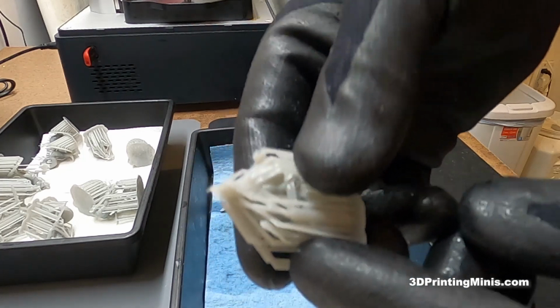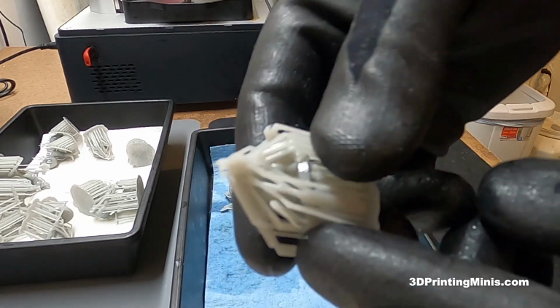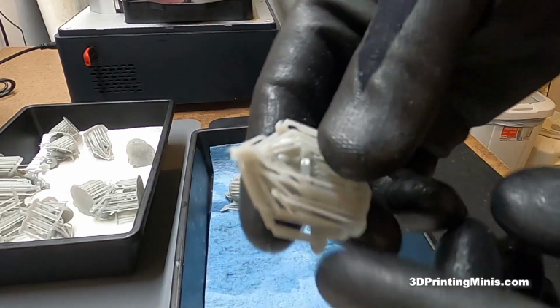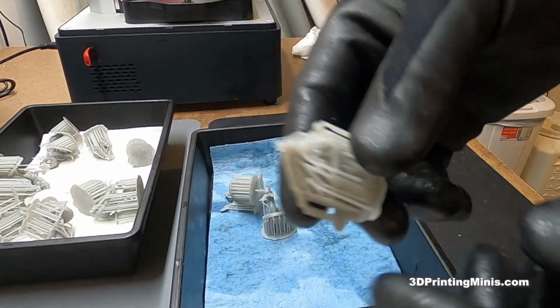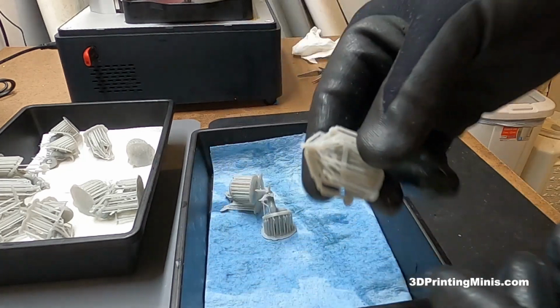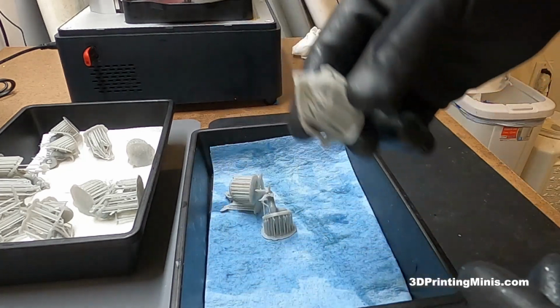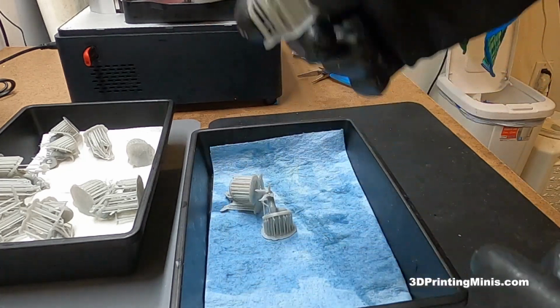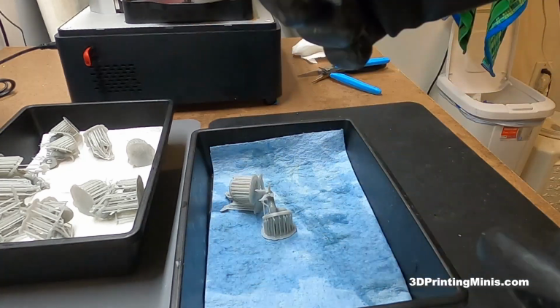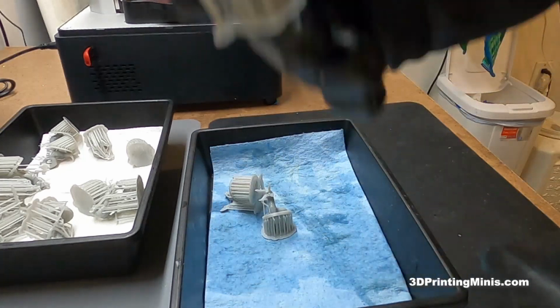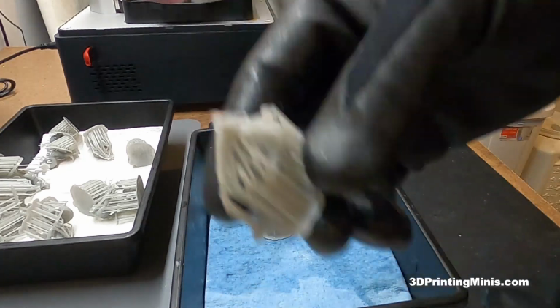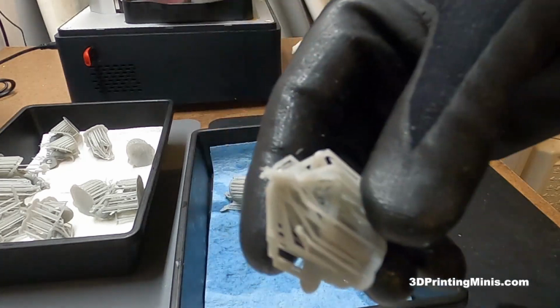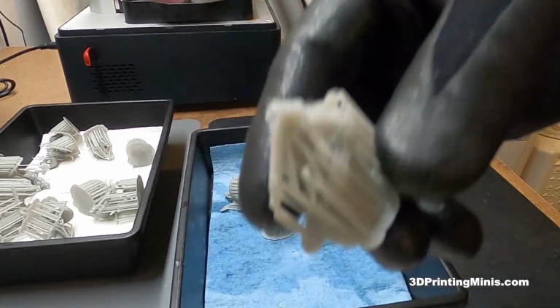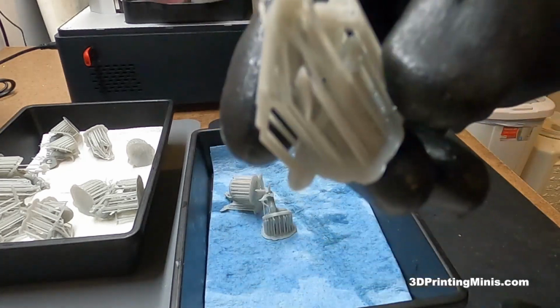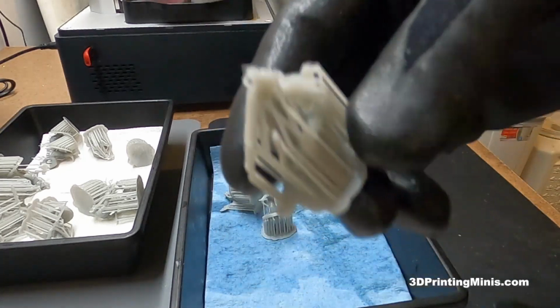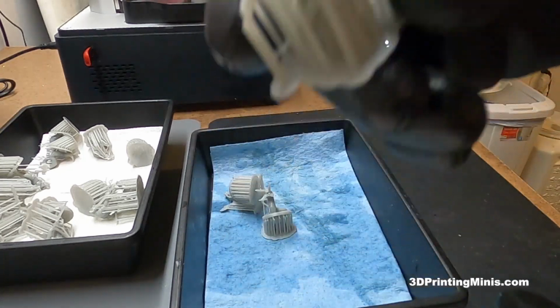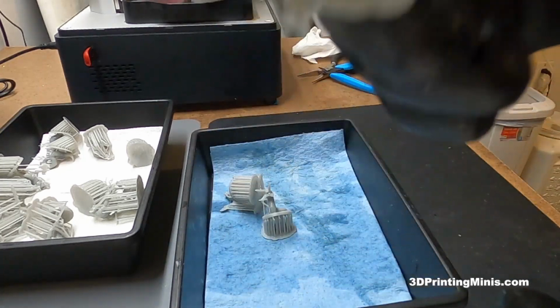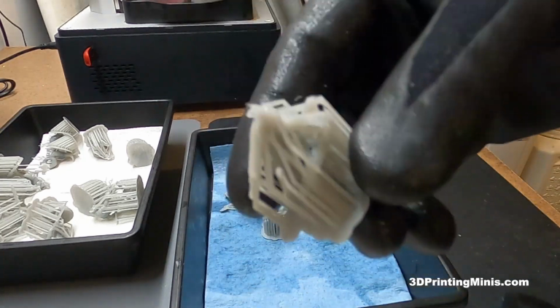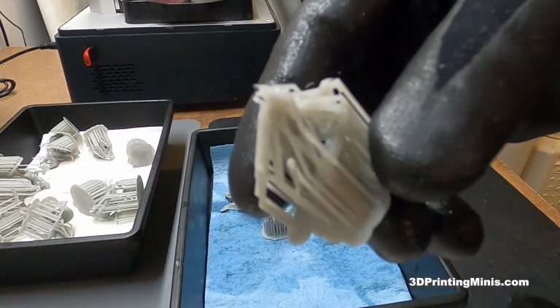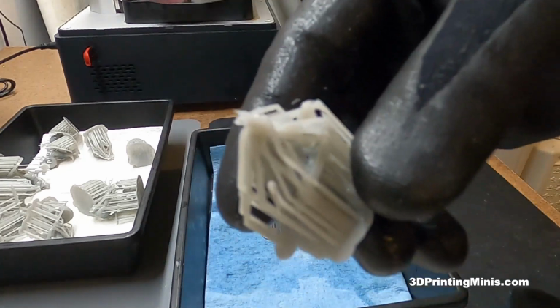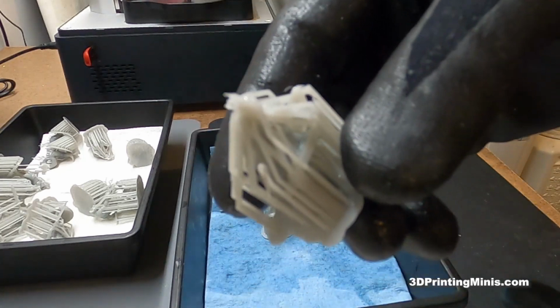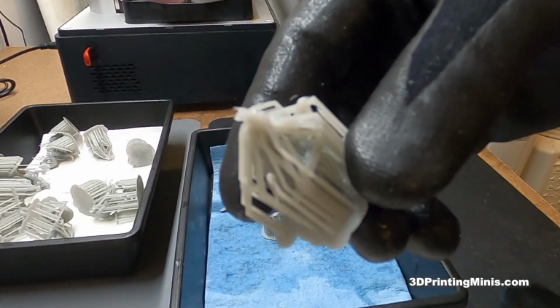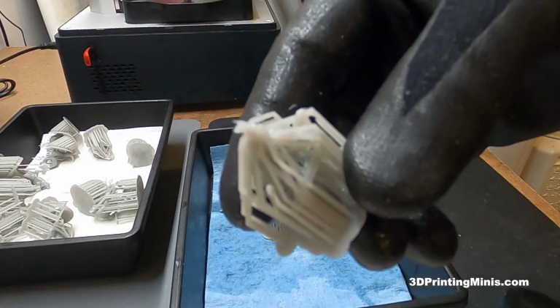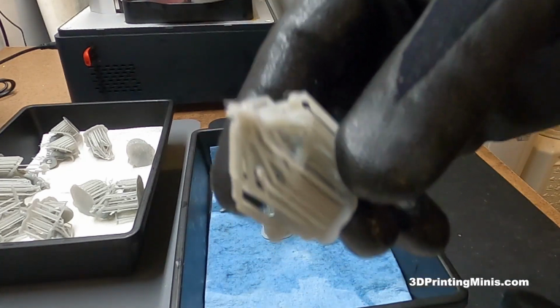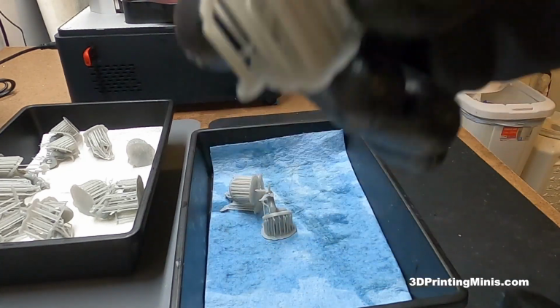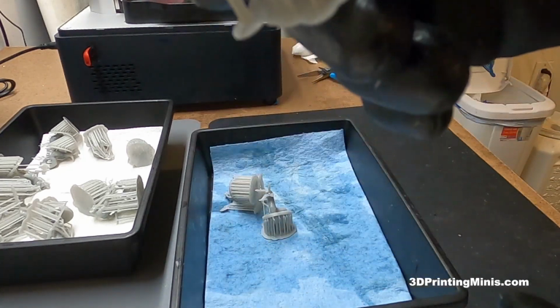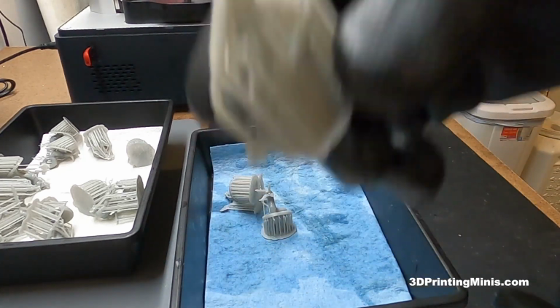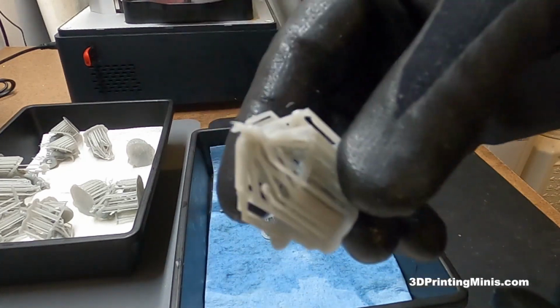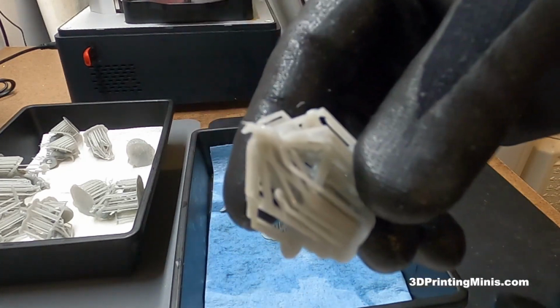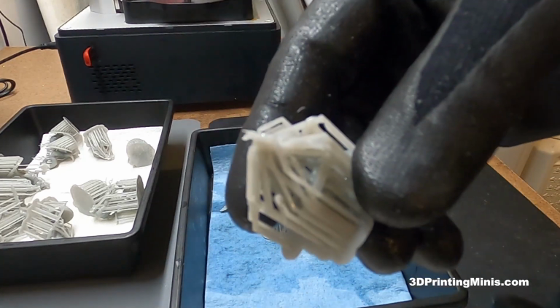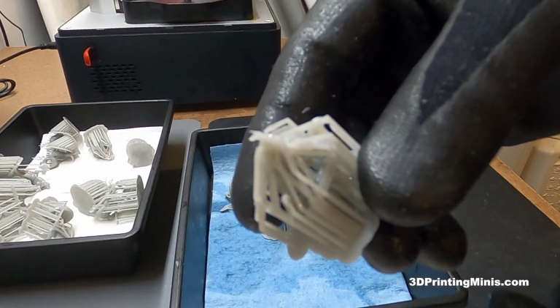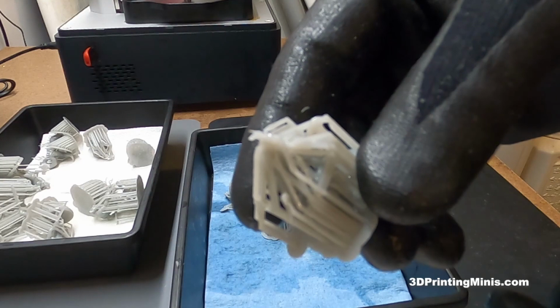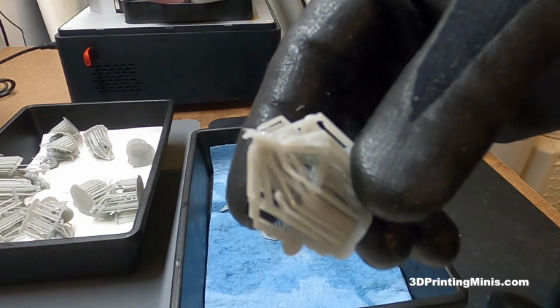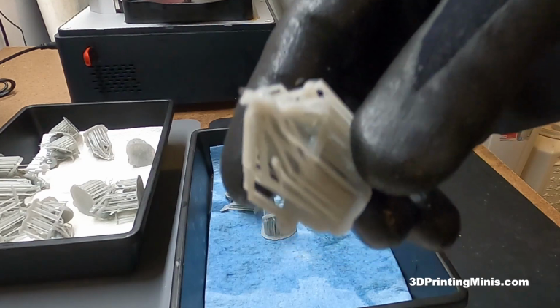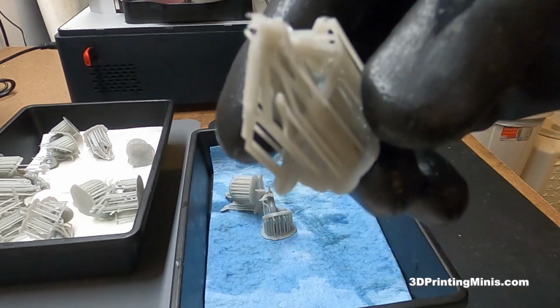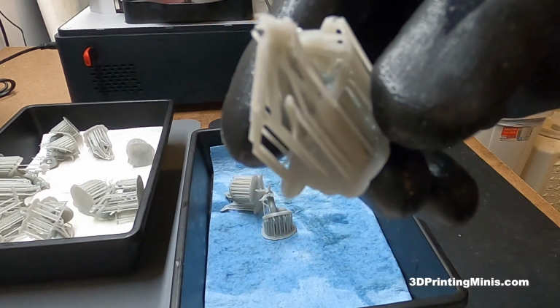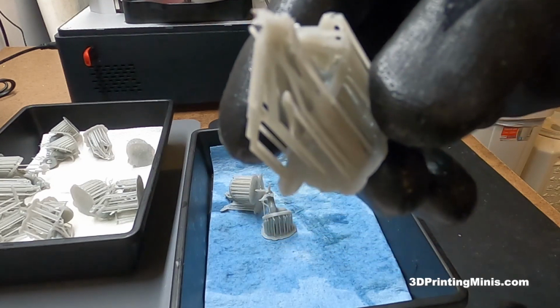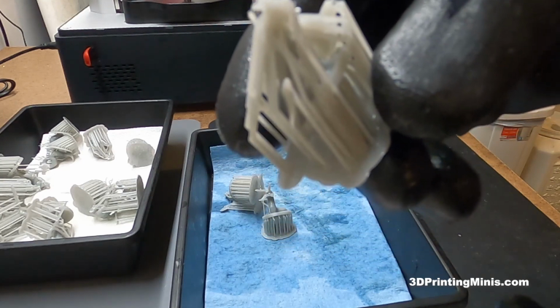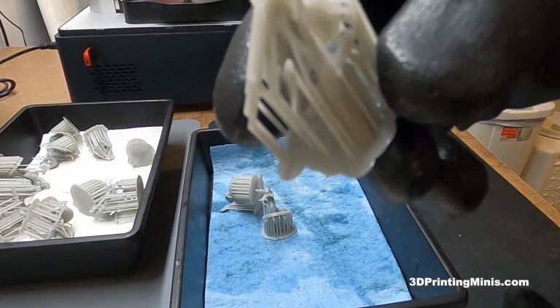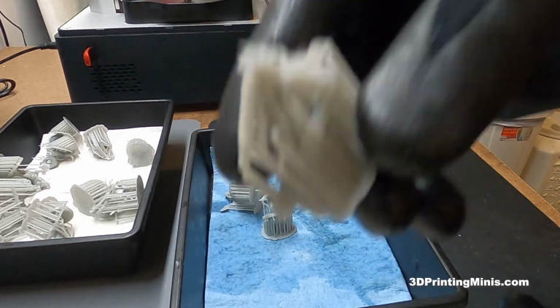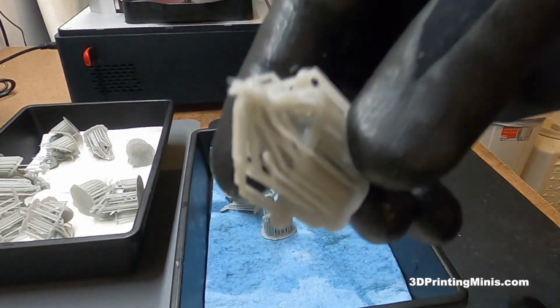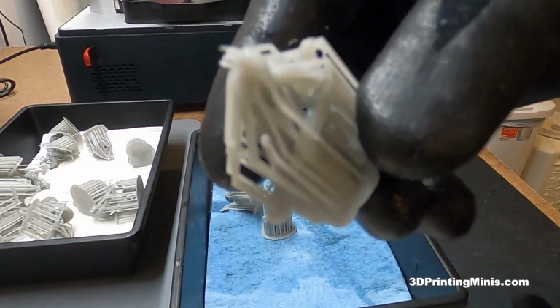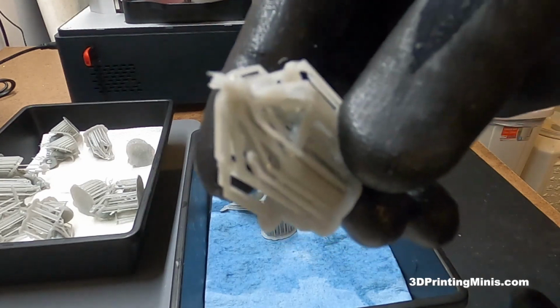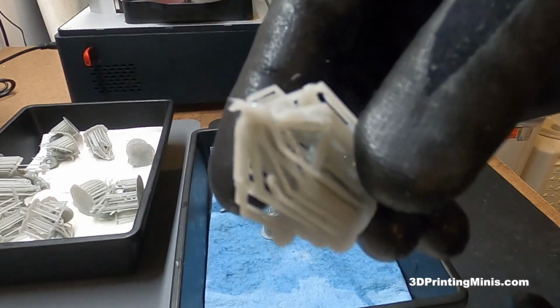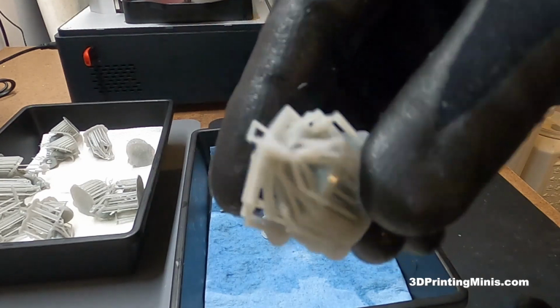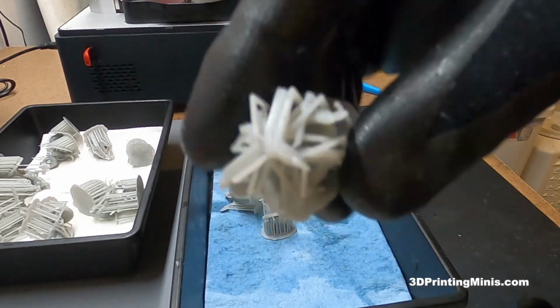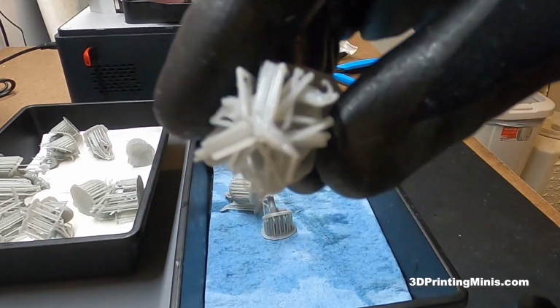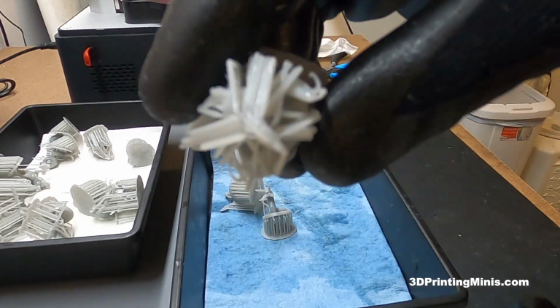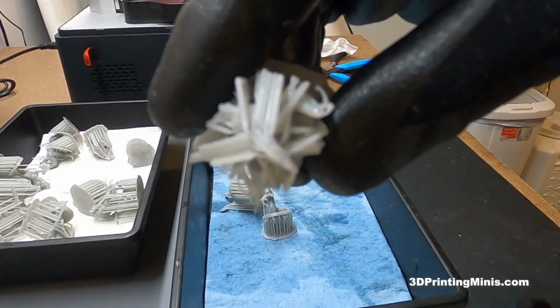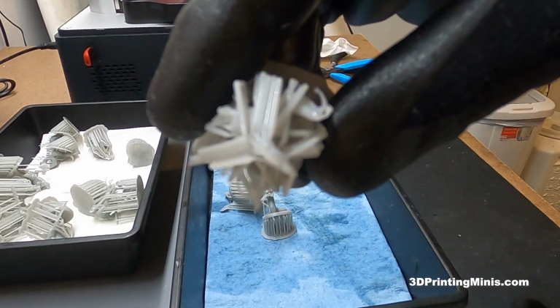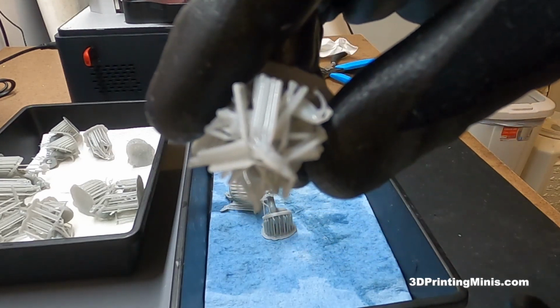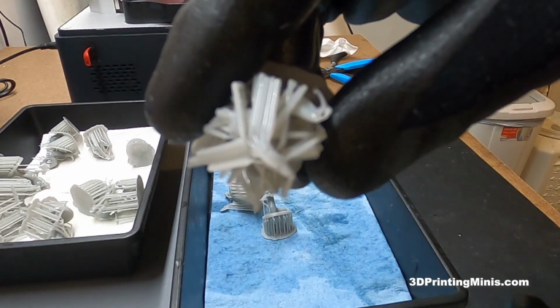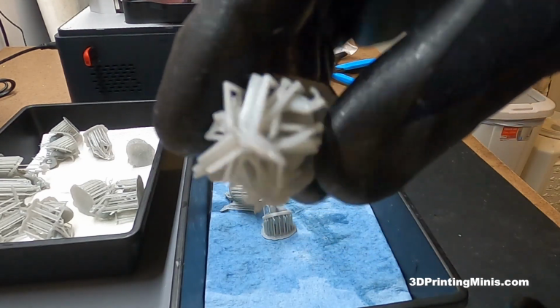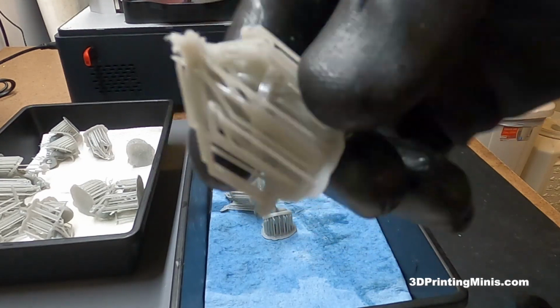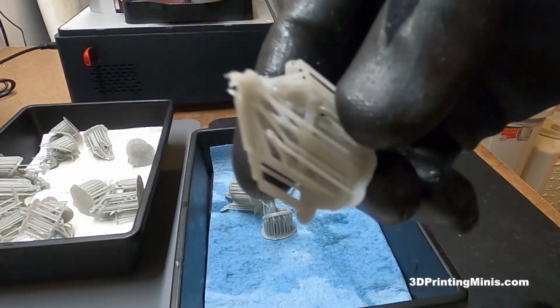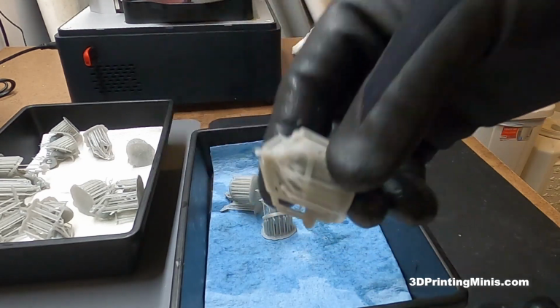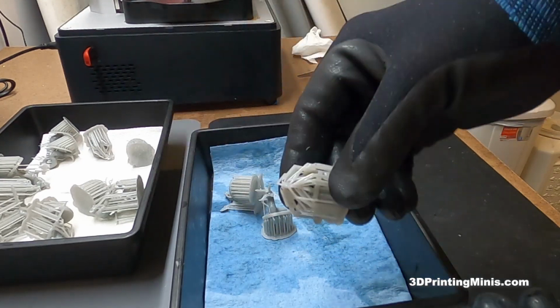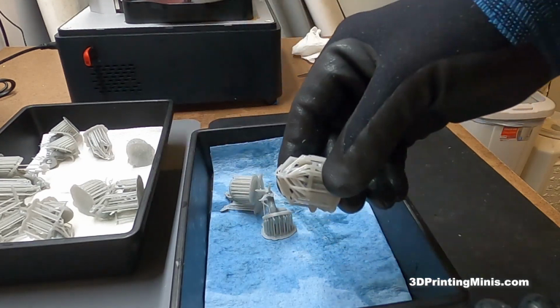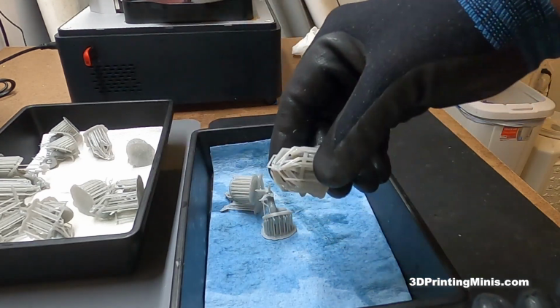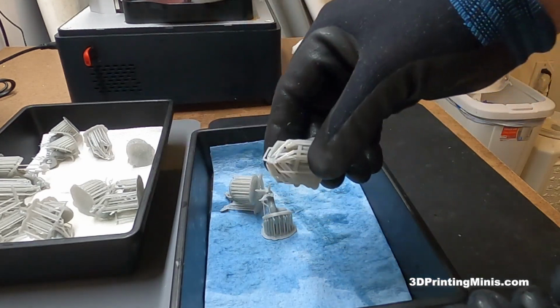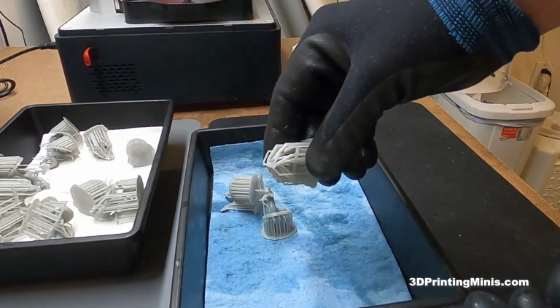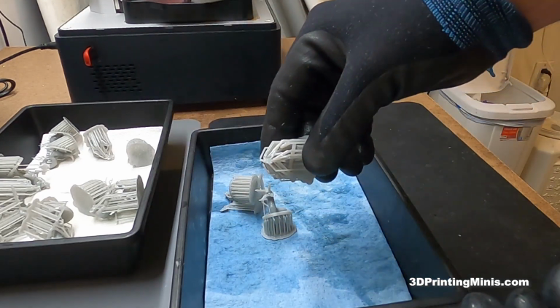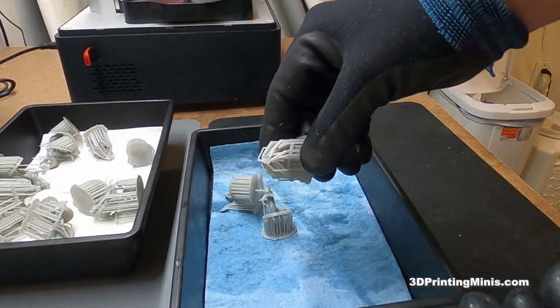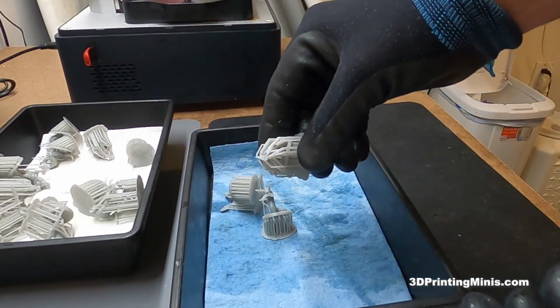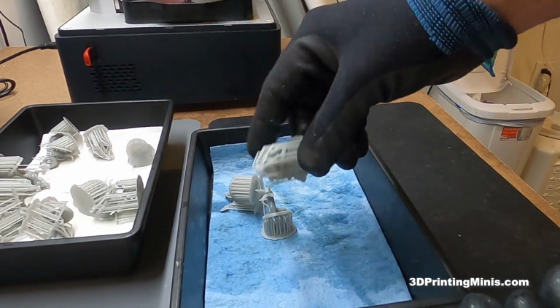So always remove the supports before you cure, not after you cure — unless you have a lot of free time and want your models to look super beat up.